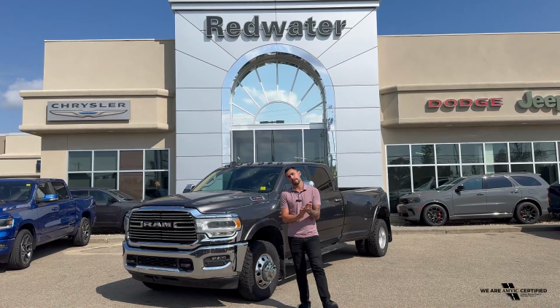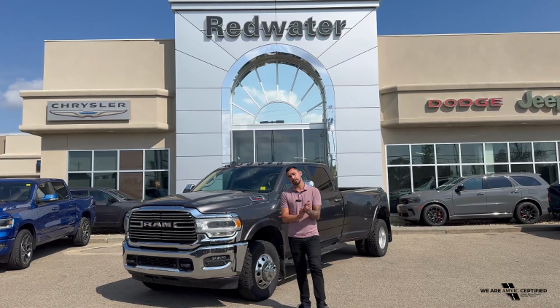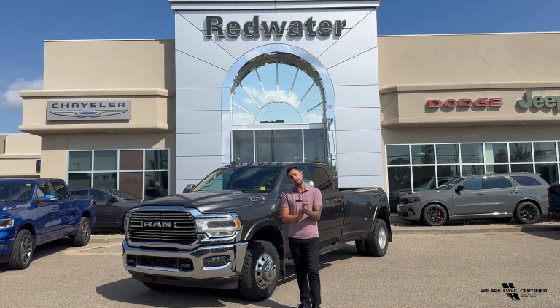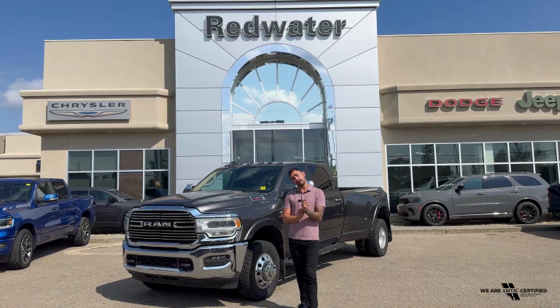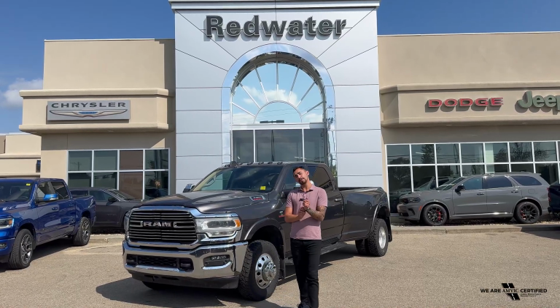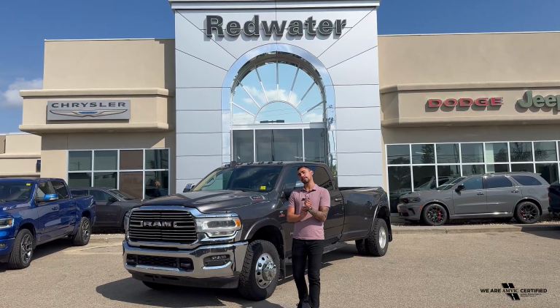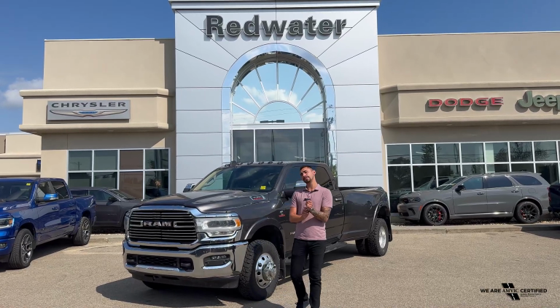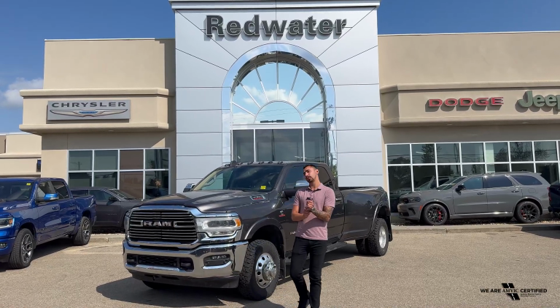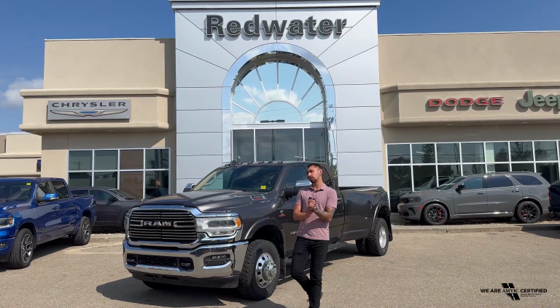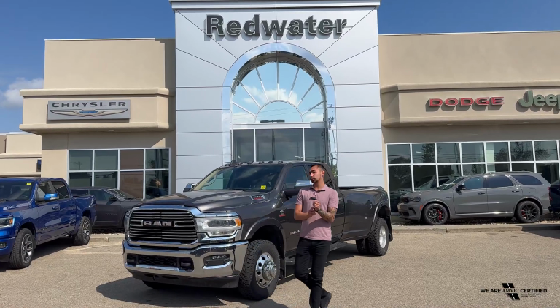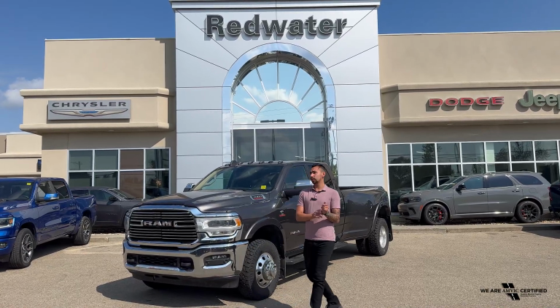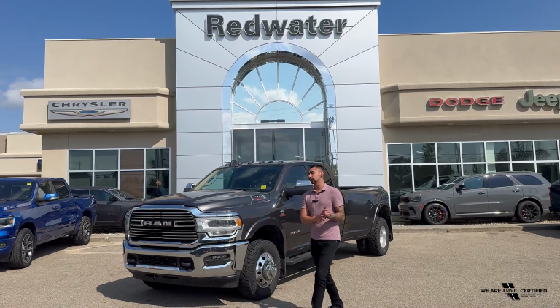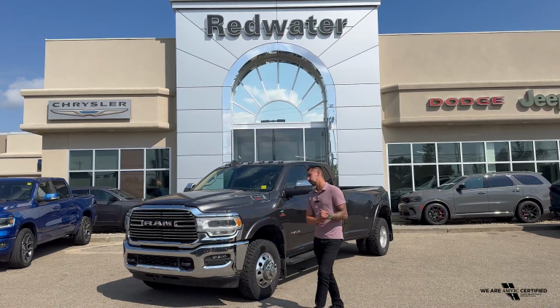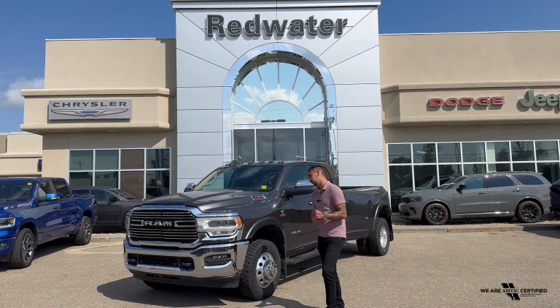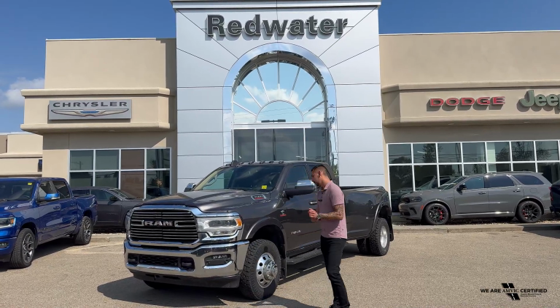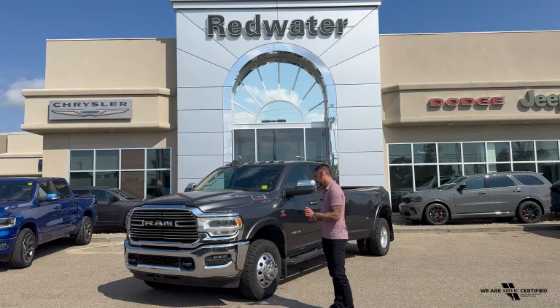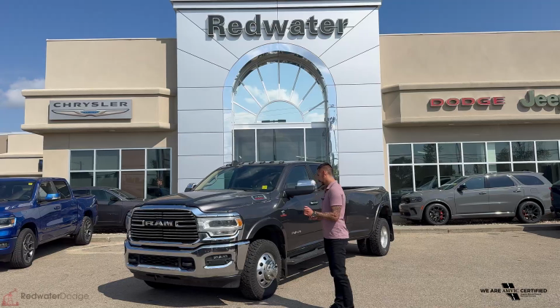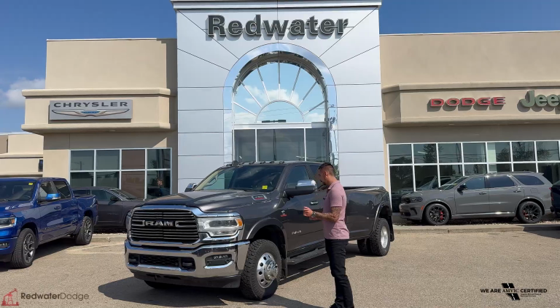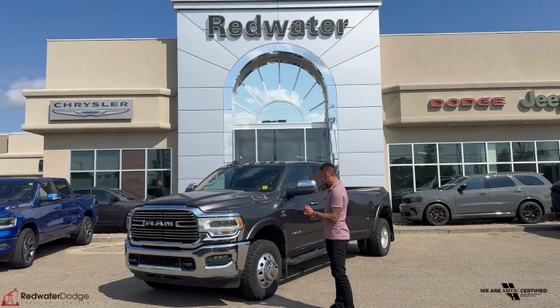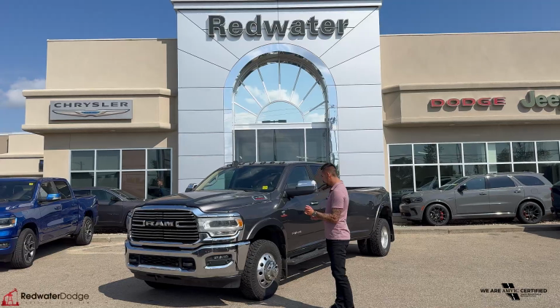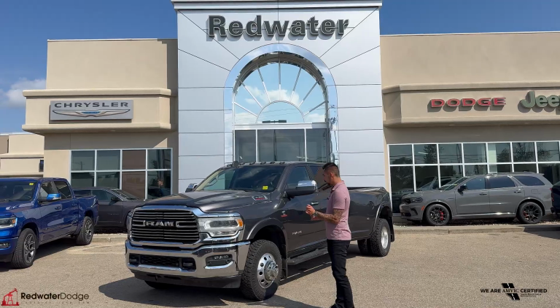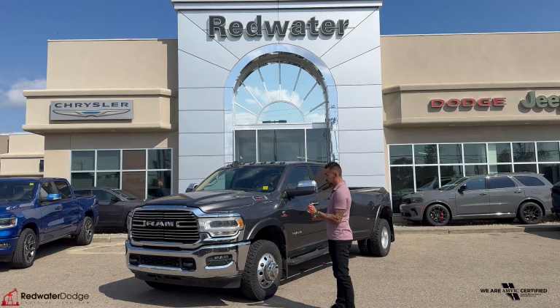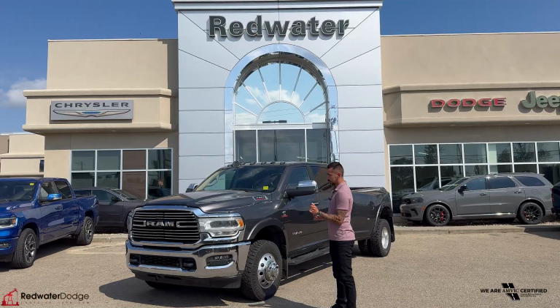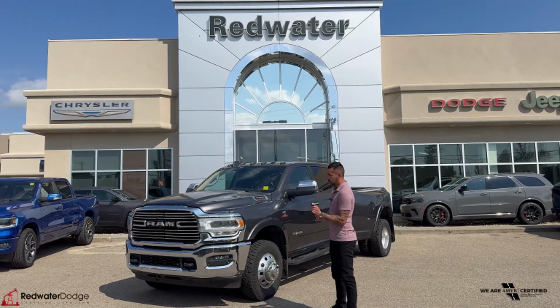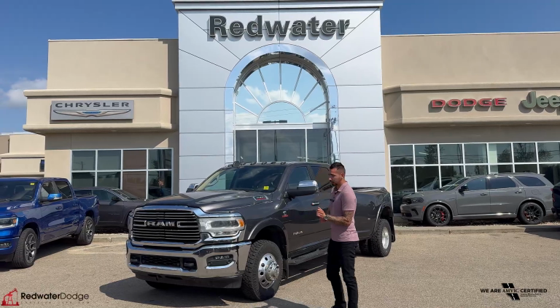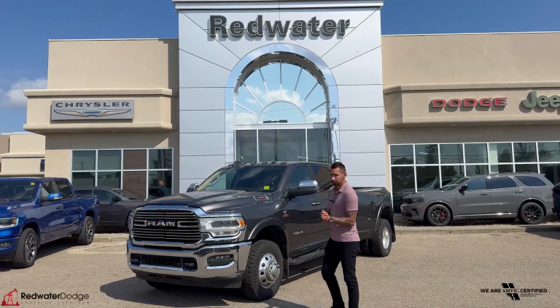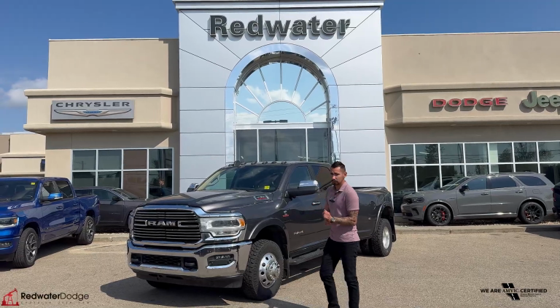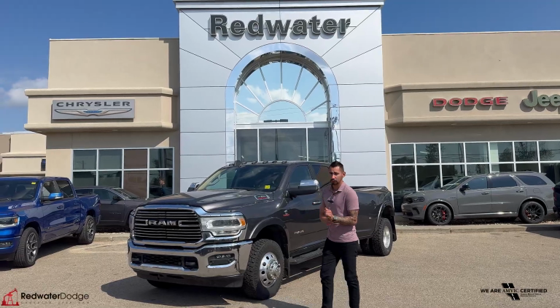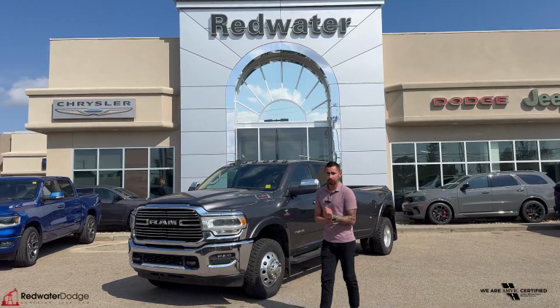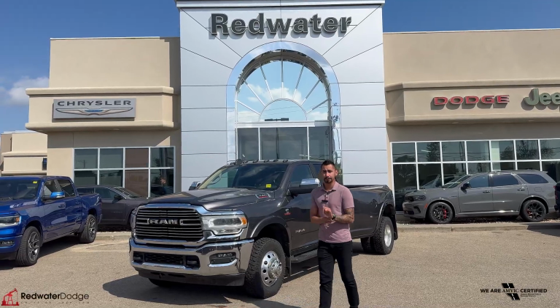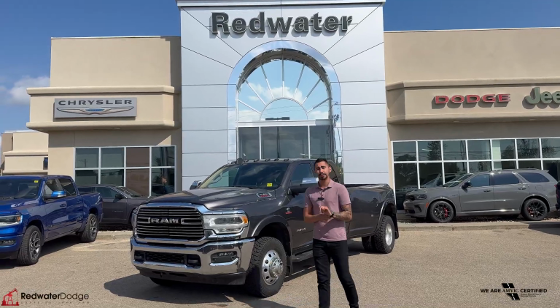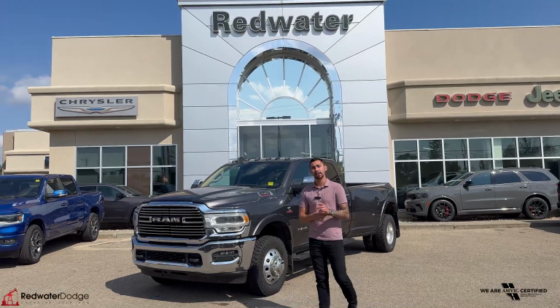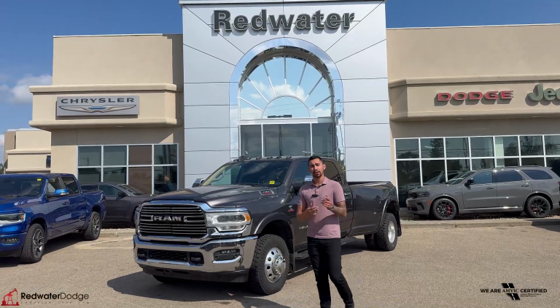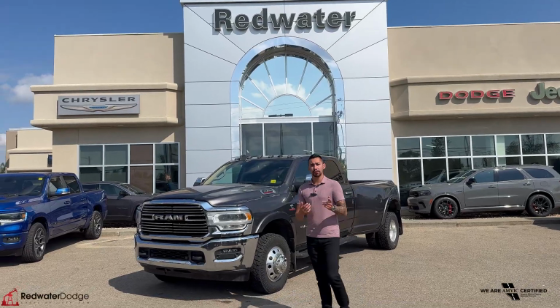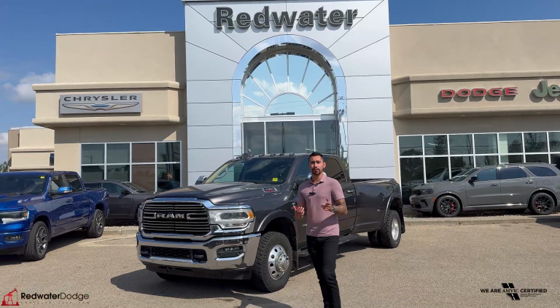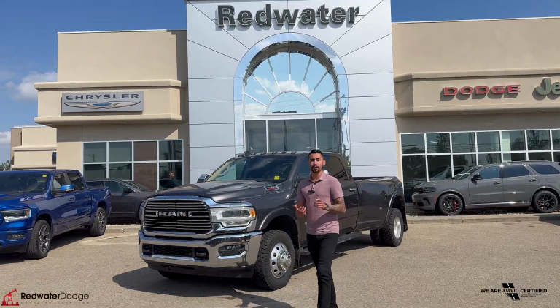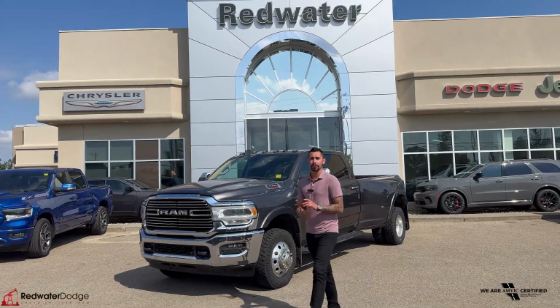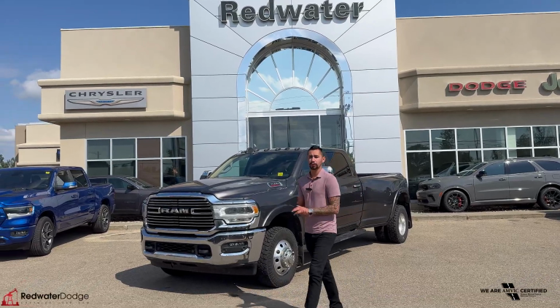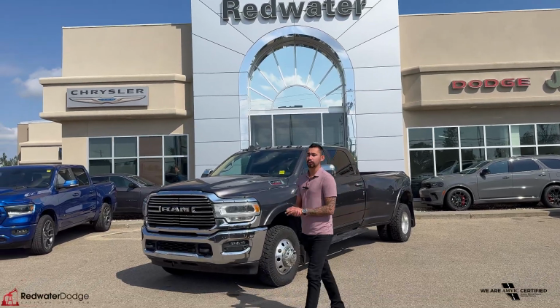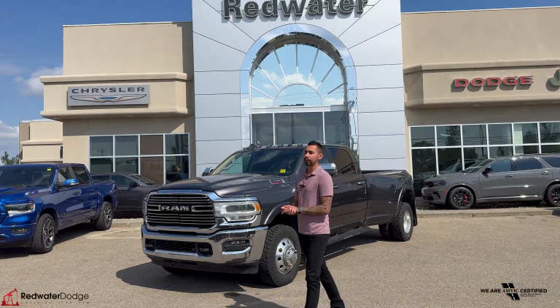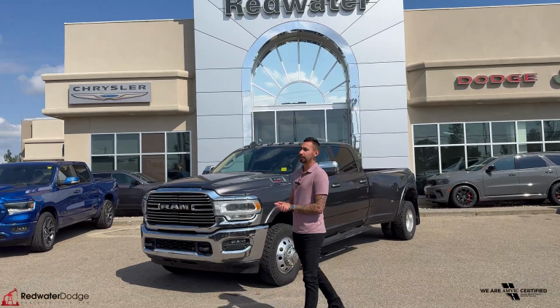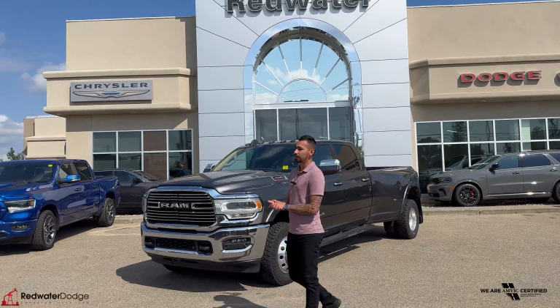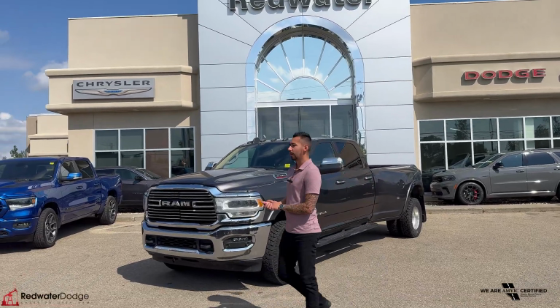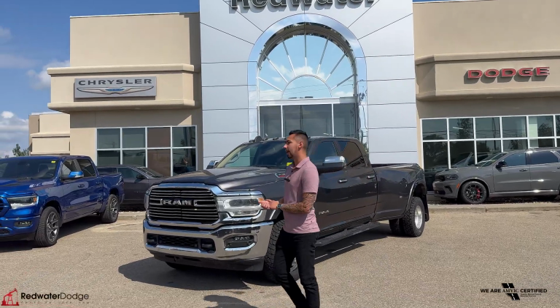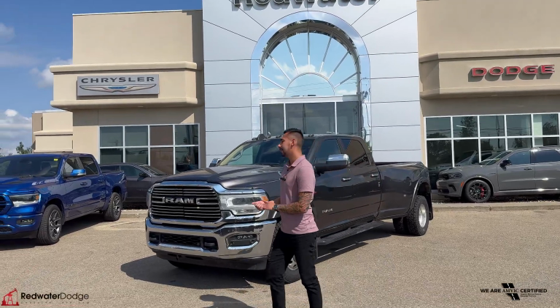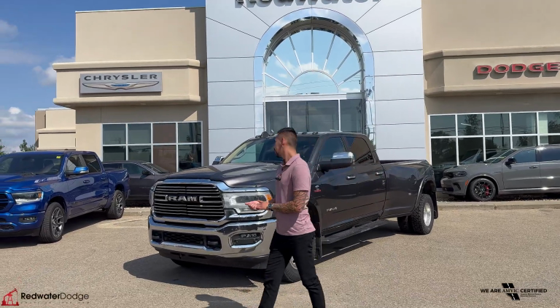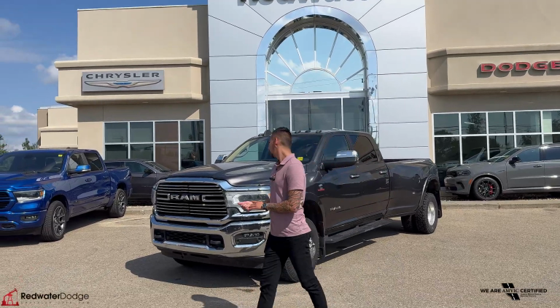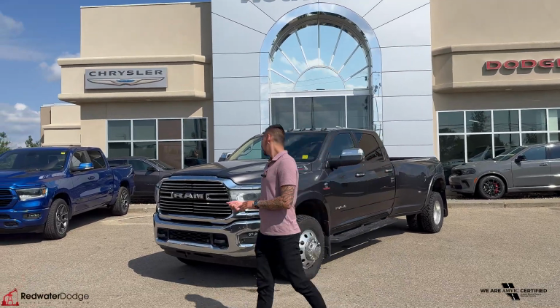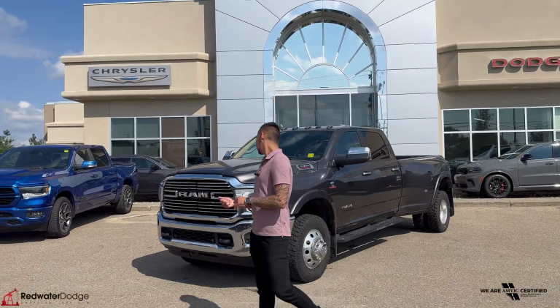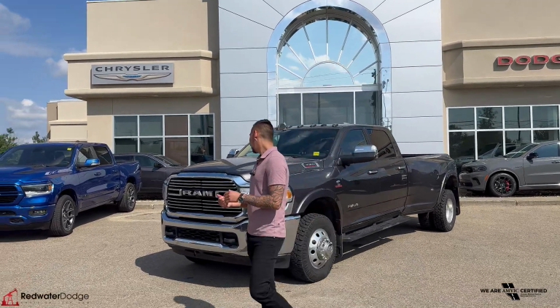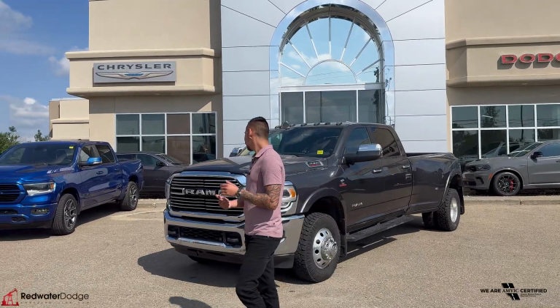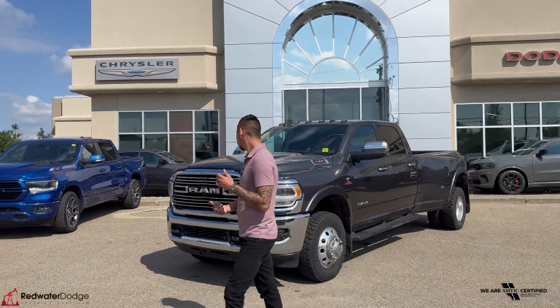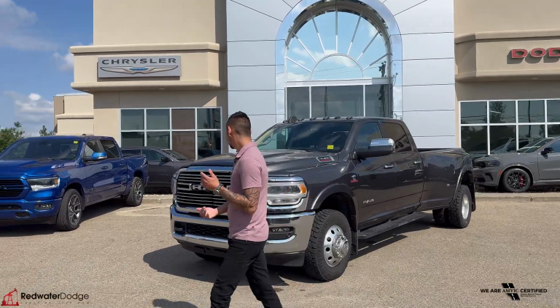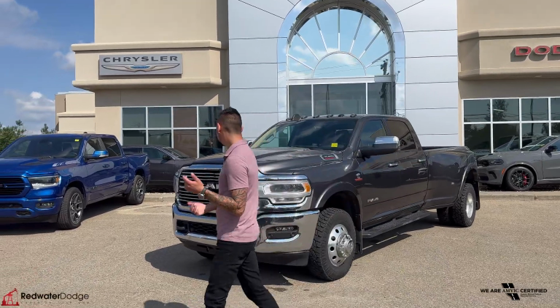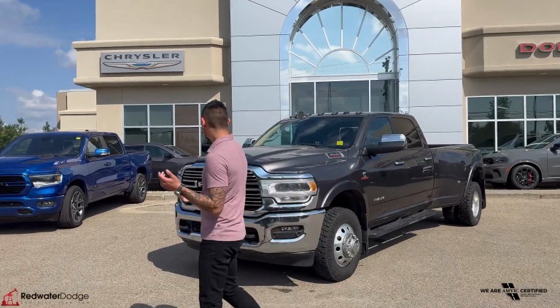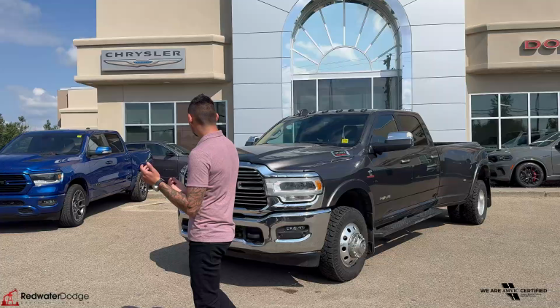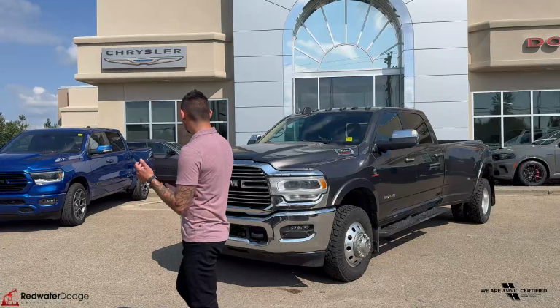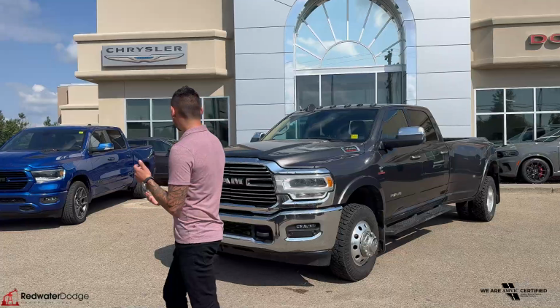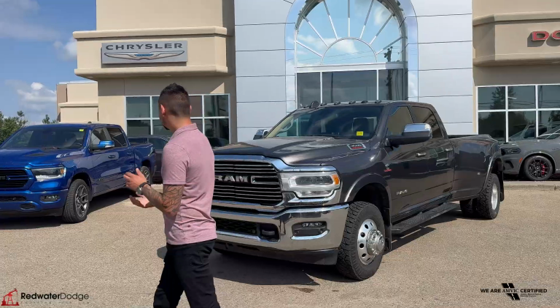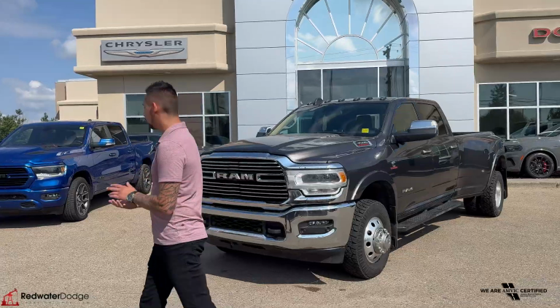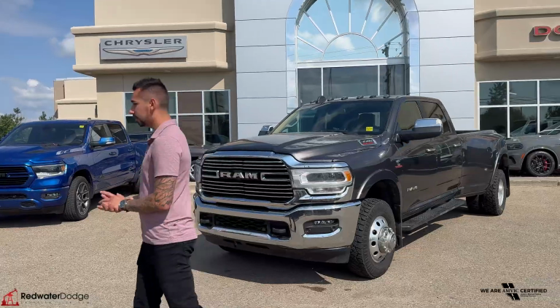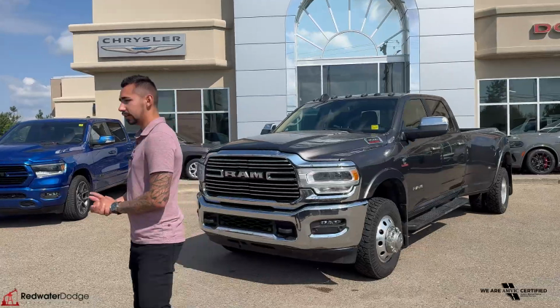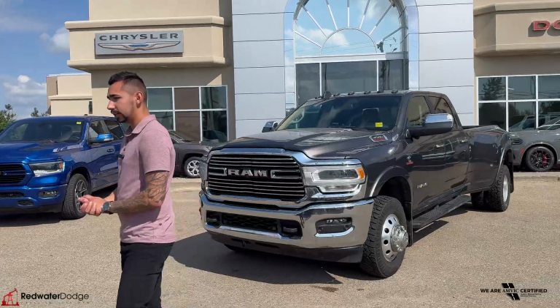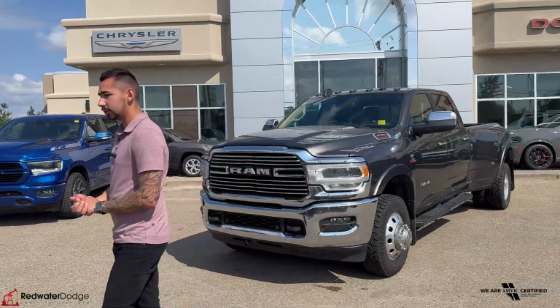Right behind me, we're going to talk about a used one we got. This one's a 2021 3500 Laramie Ram, and this one is the 6.7 diesel.